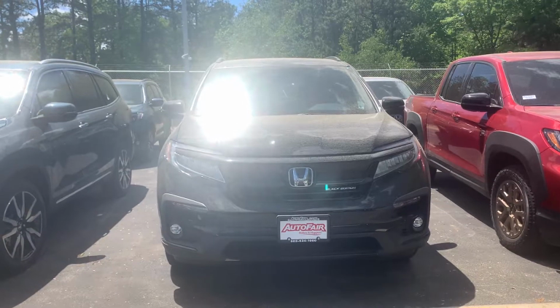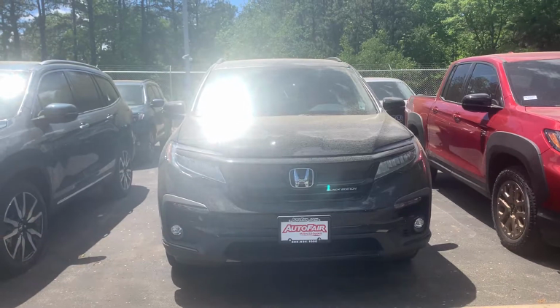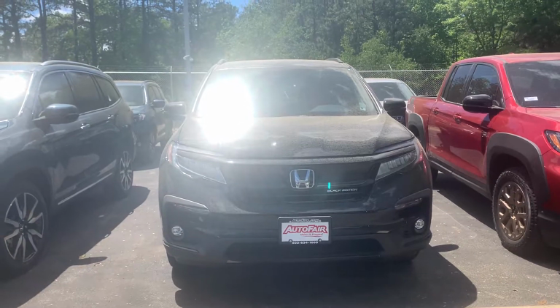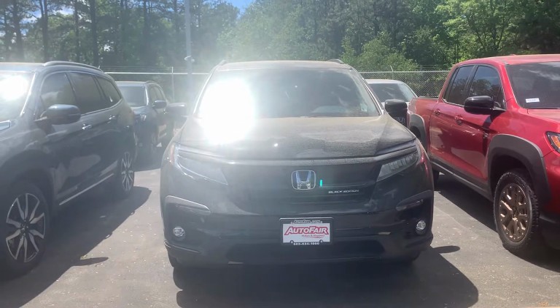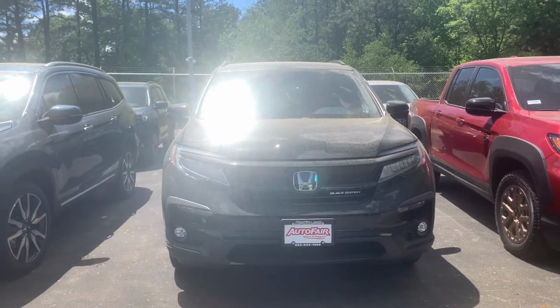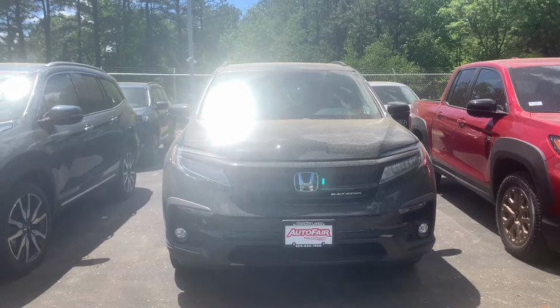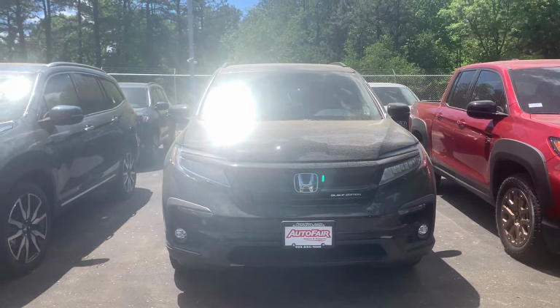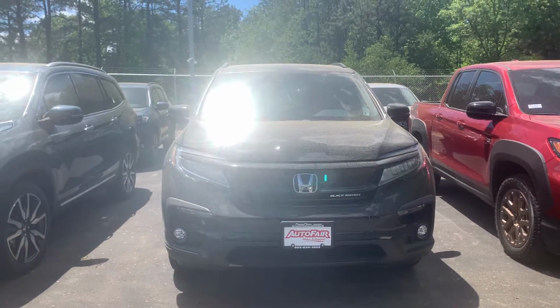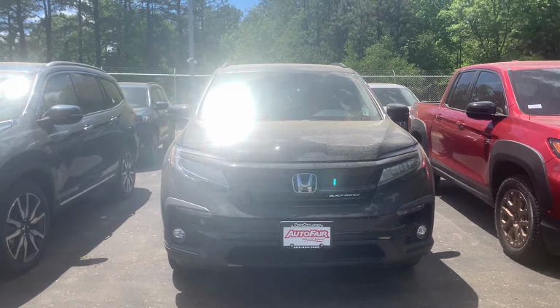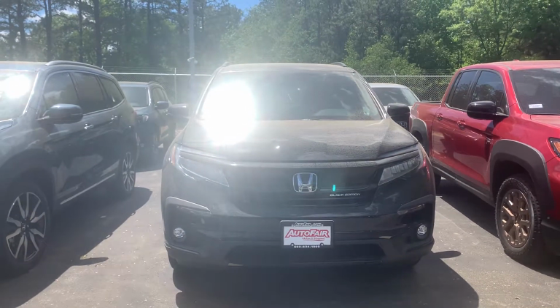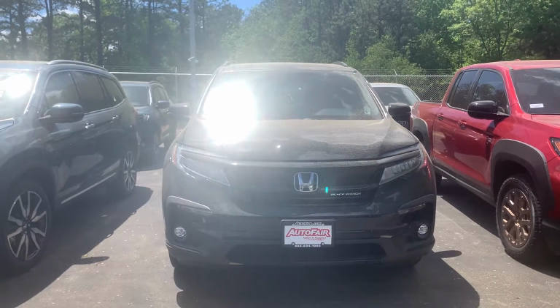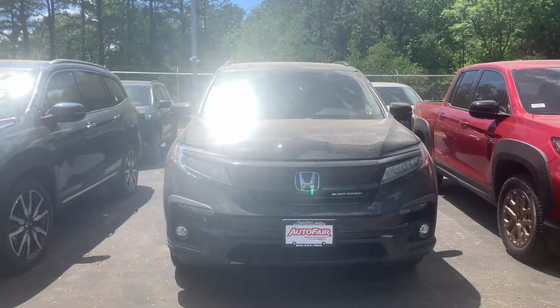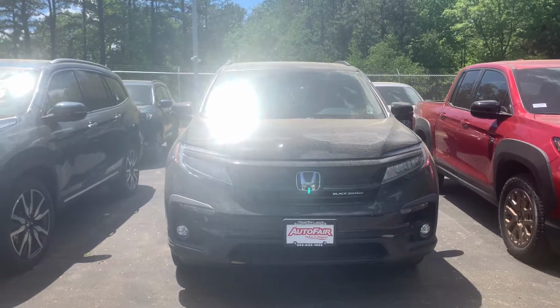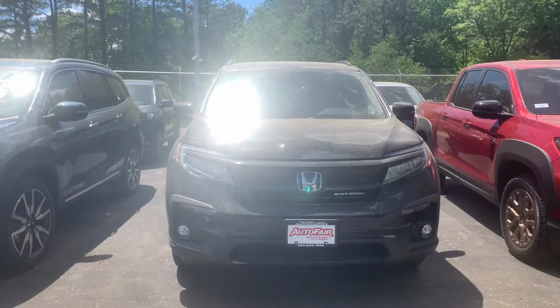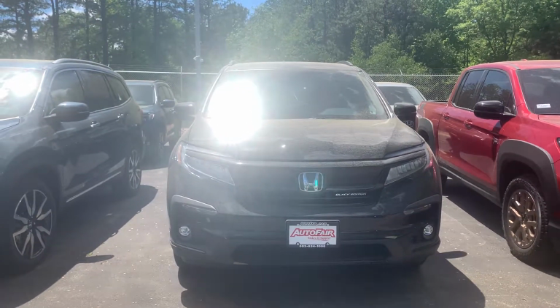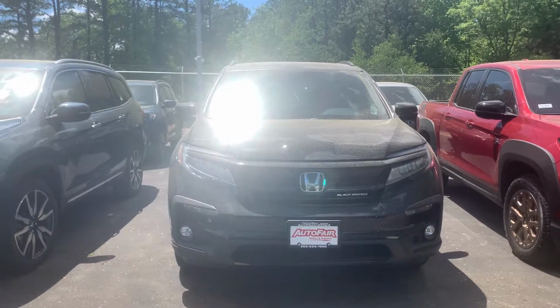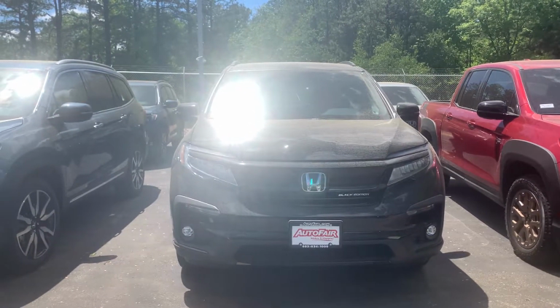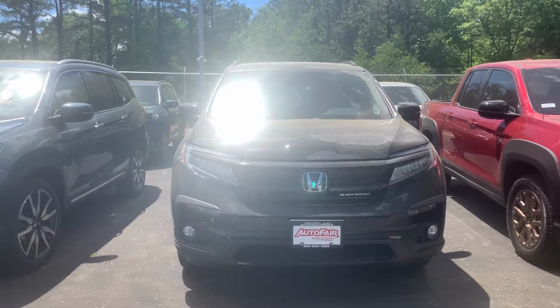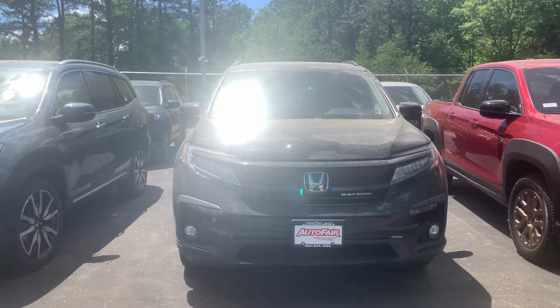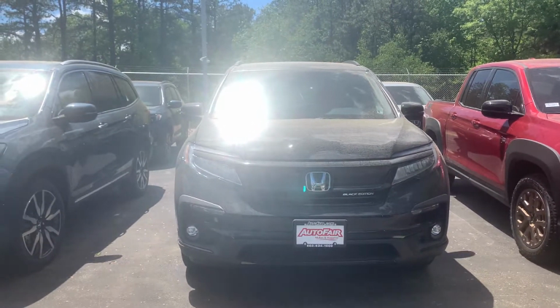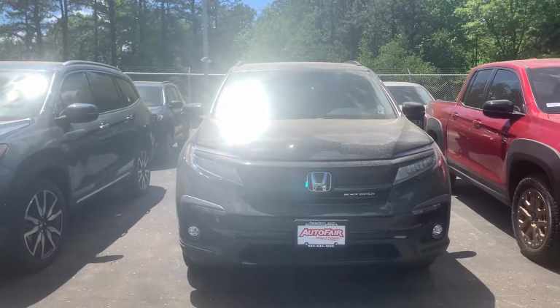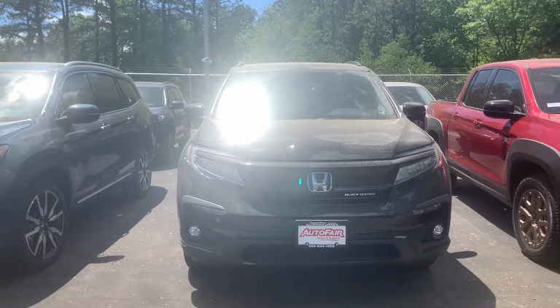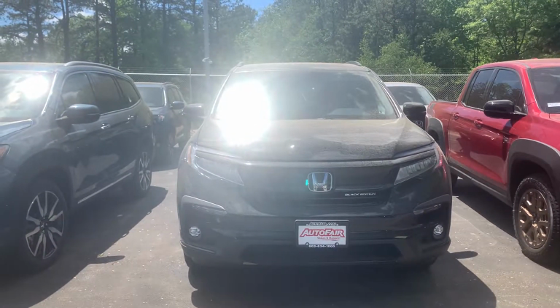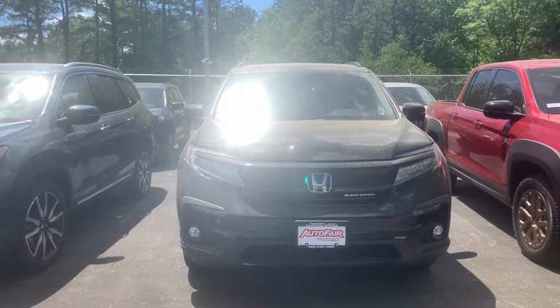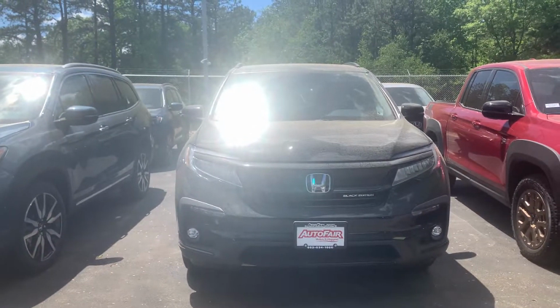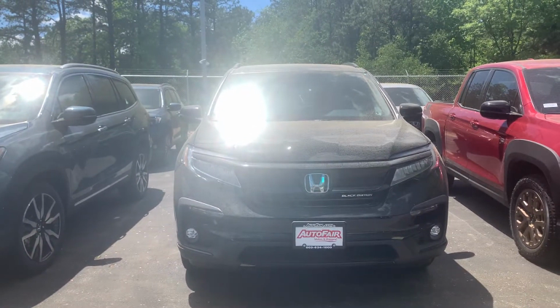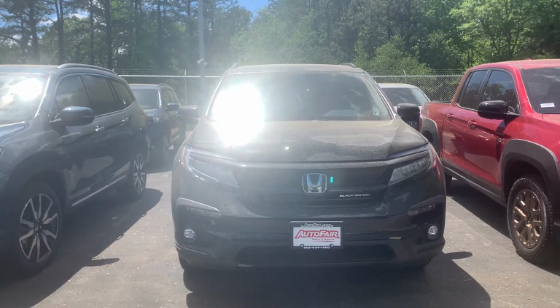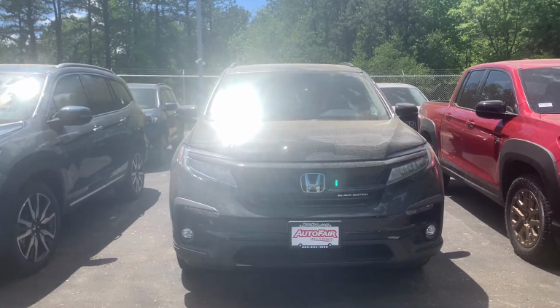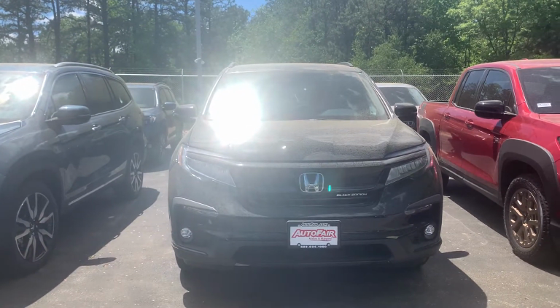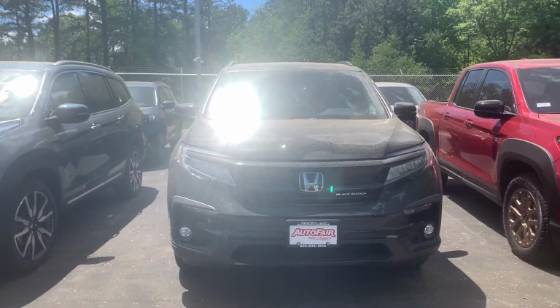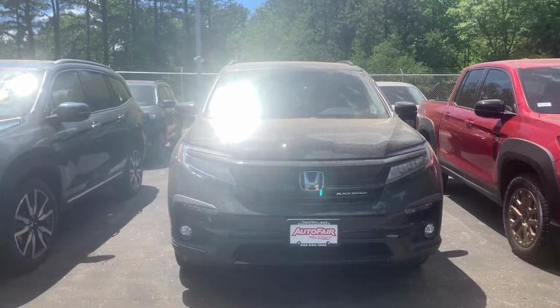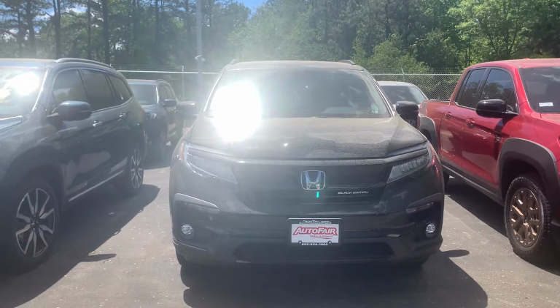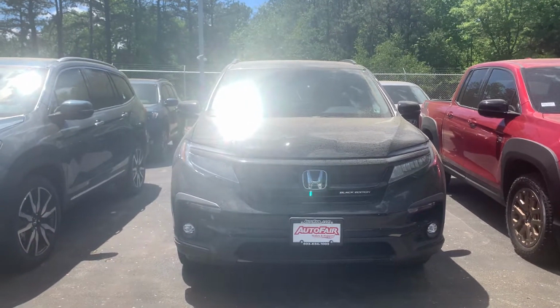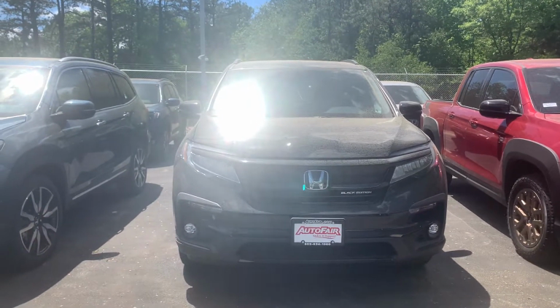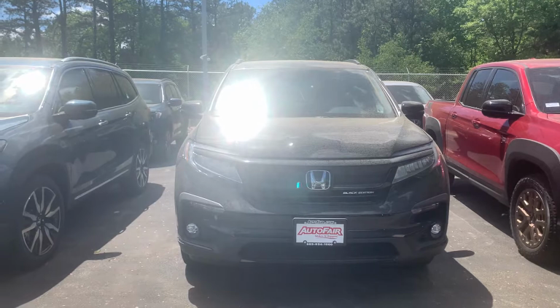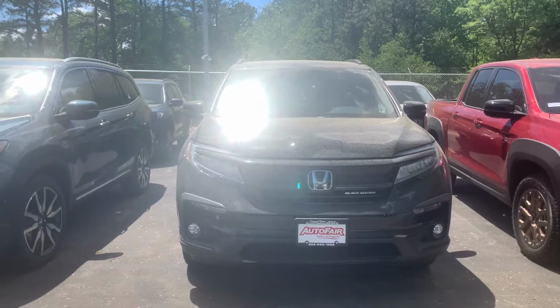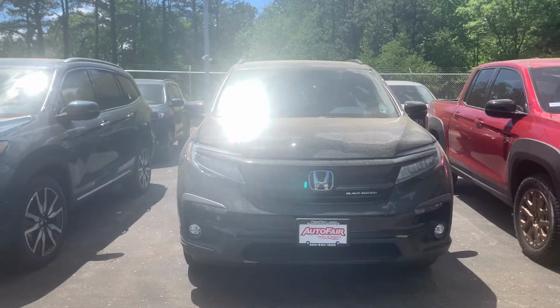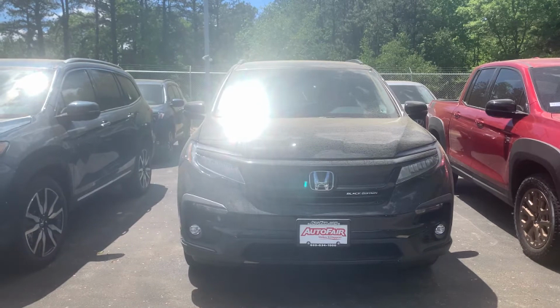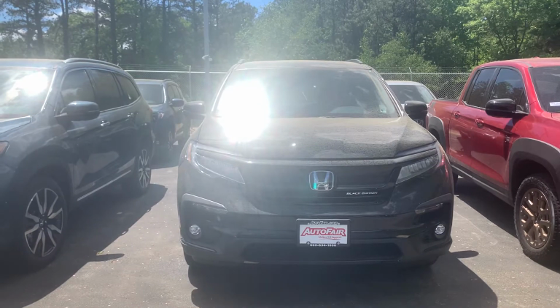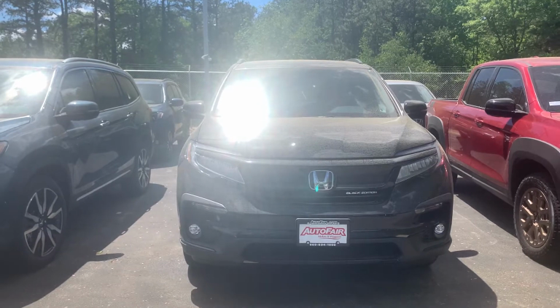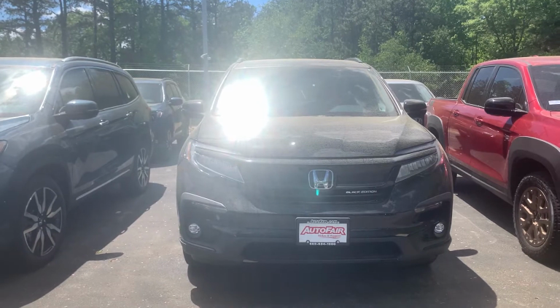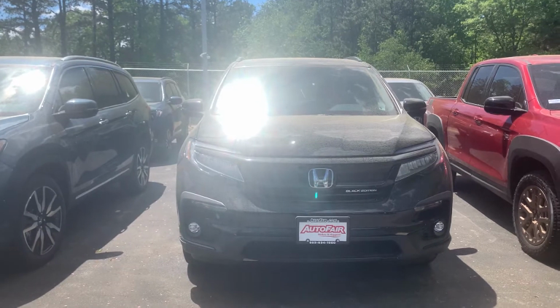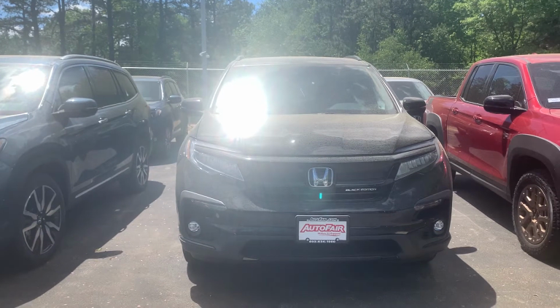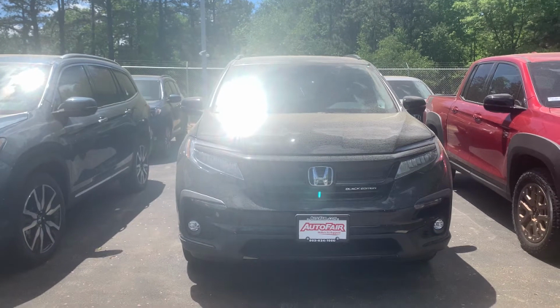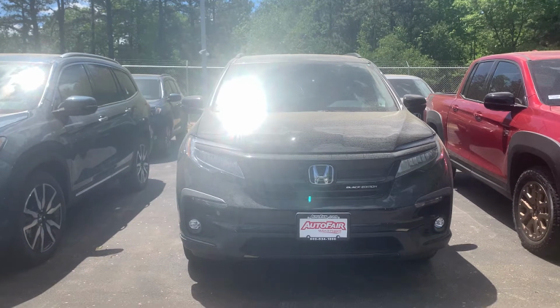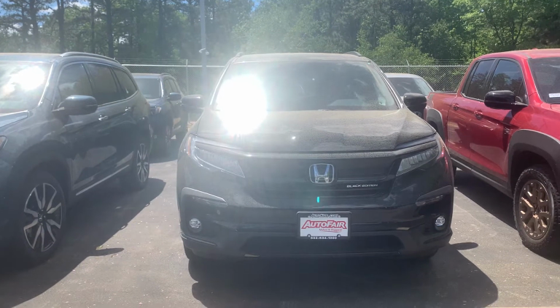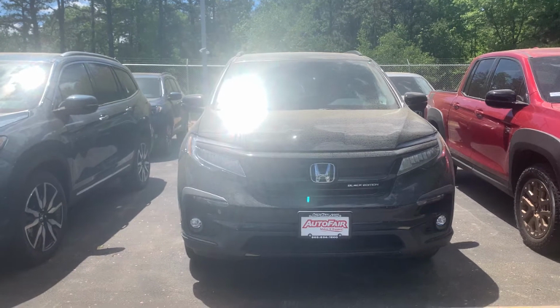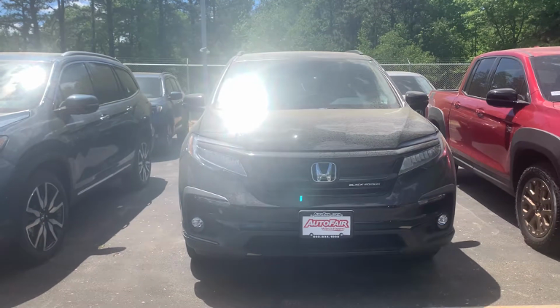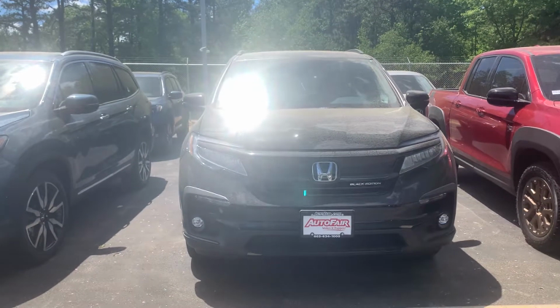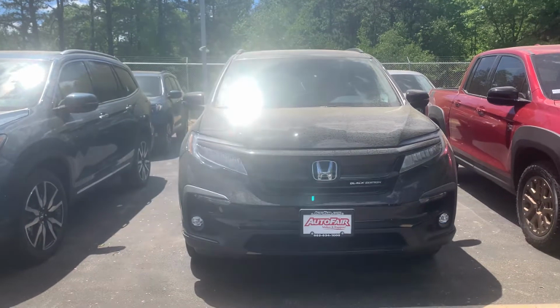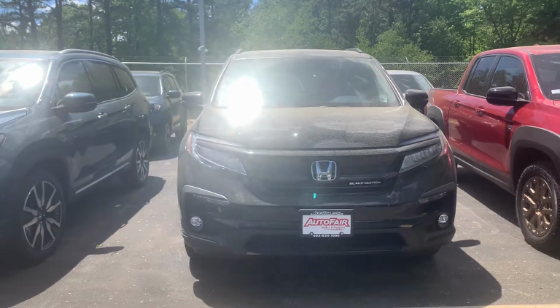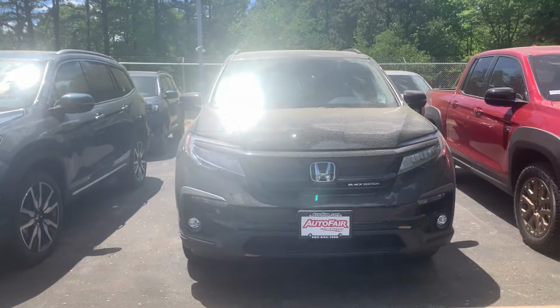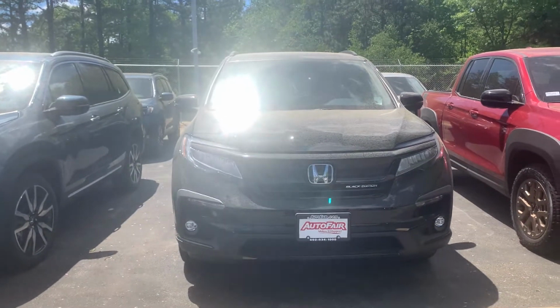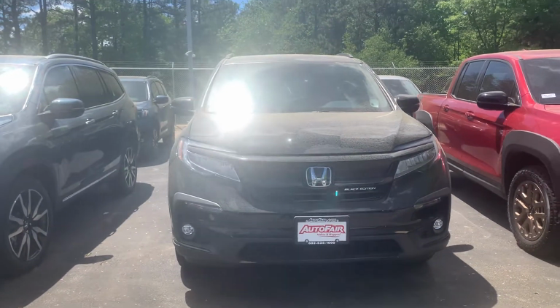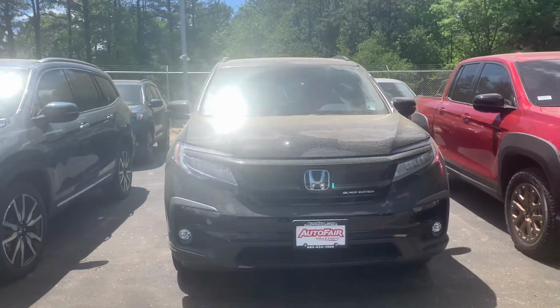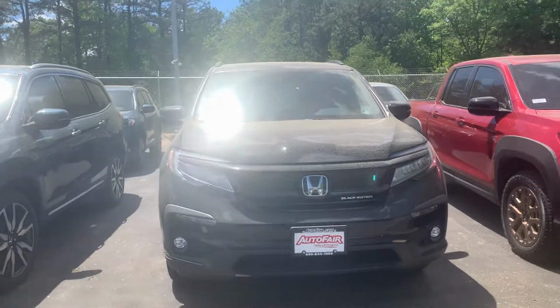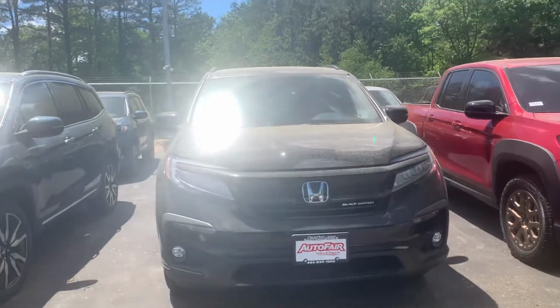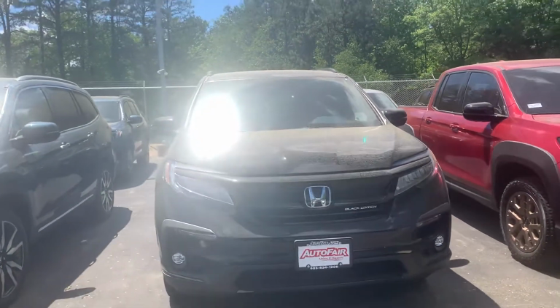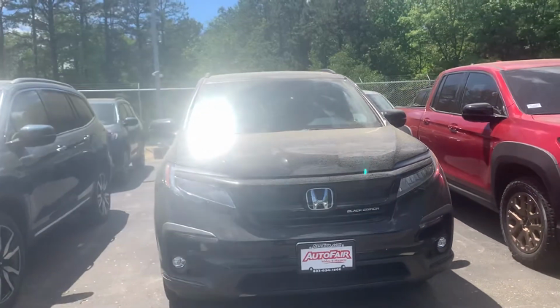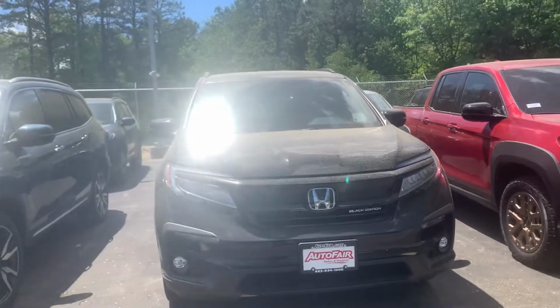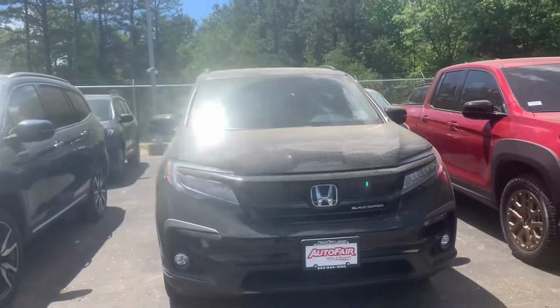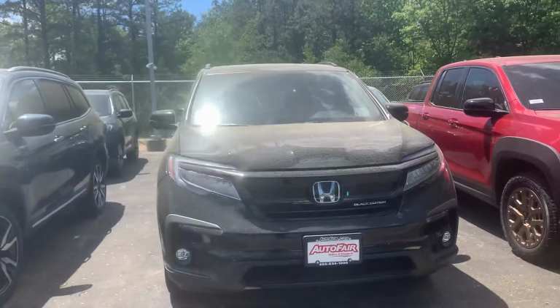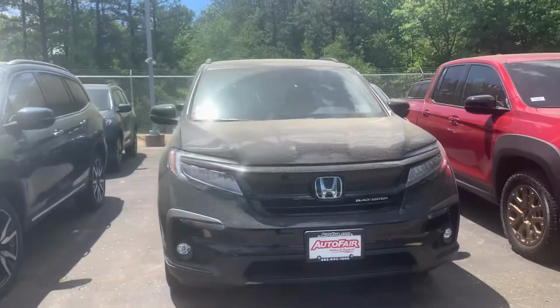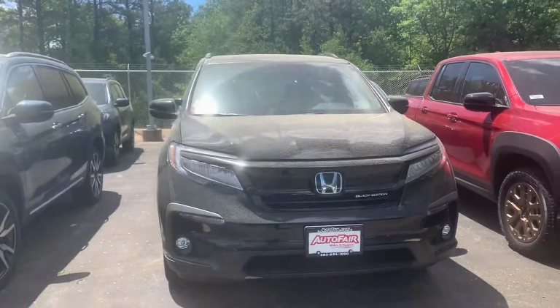Hi, good afternoon, Cynthia. This is Nicole over at AutoFair Honda, showing you your new 2021 Honda Pilot Black Edition.